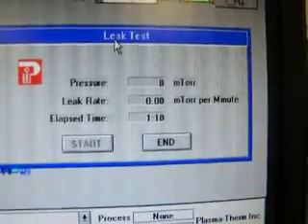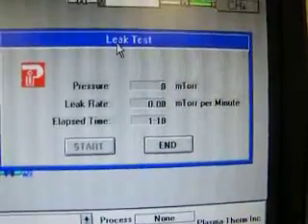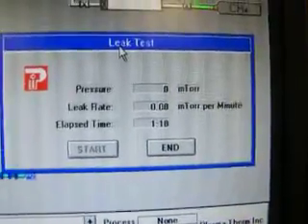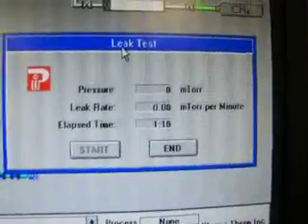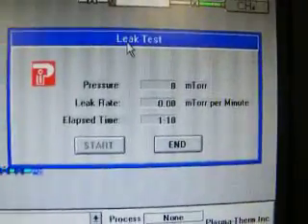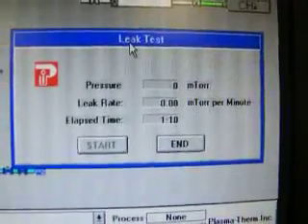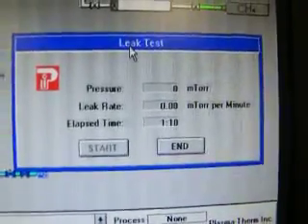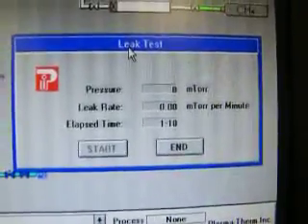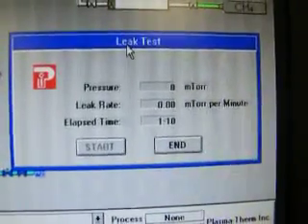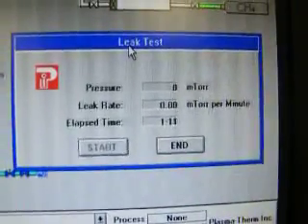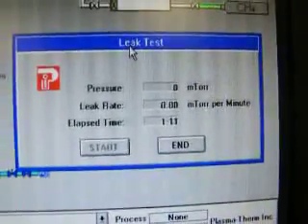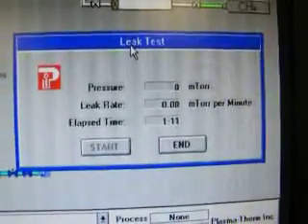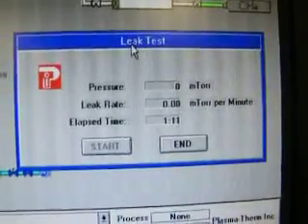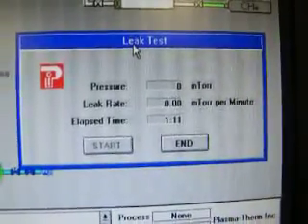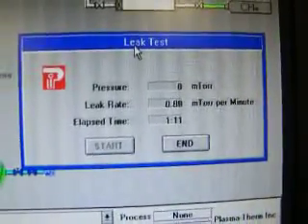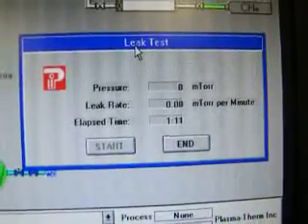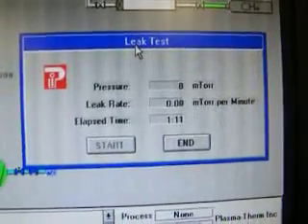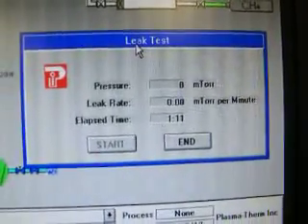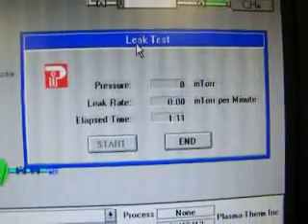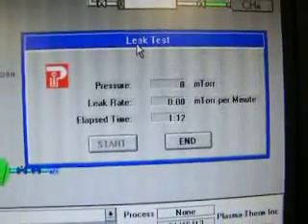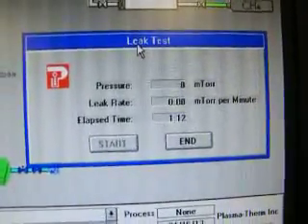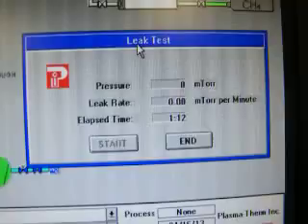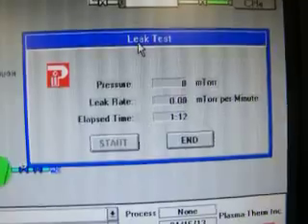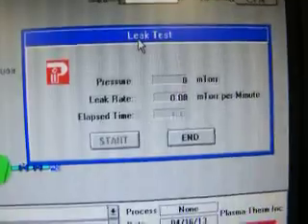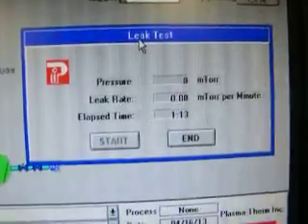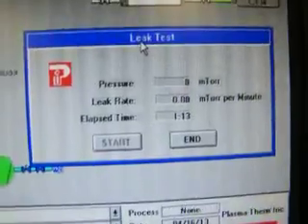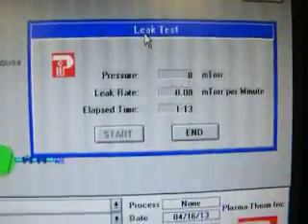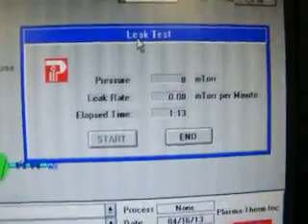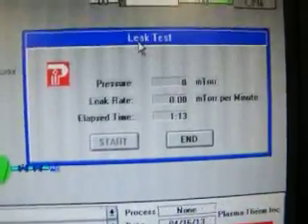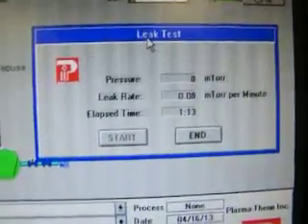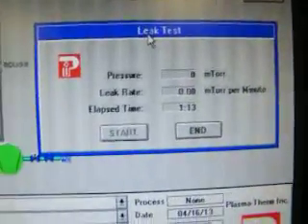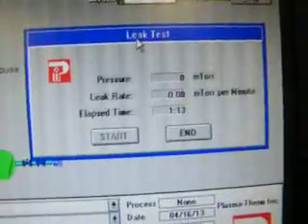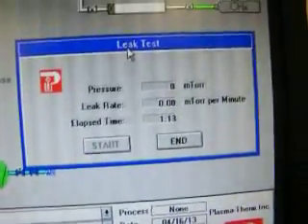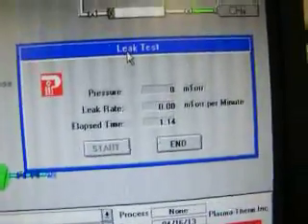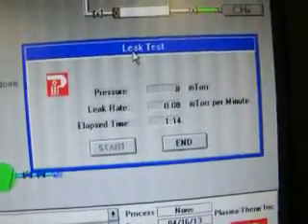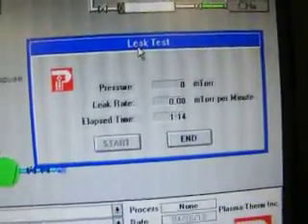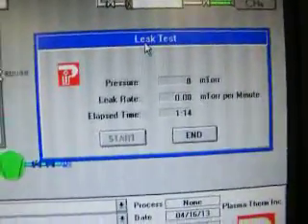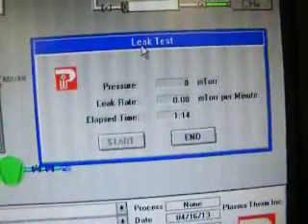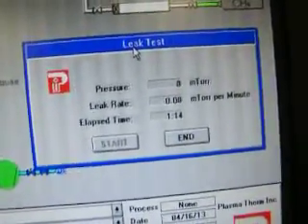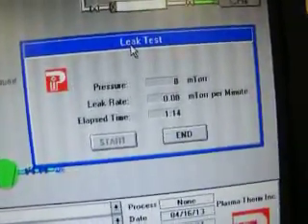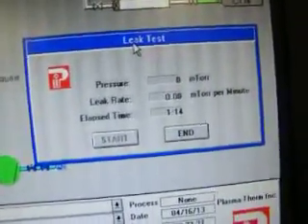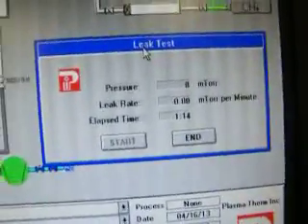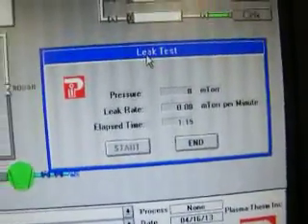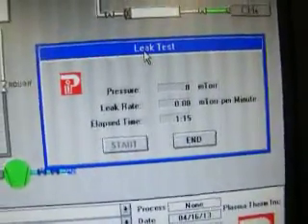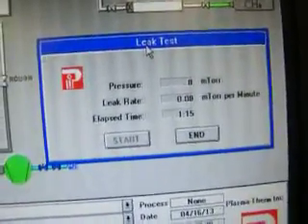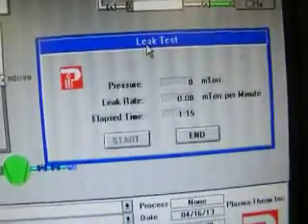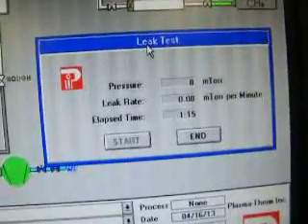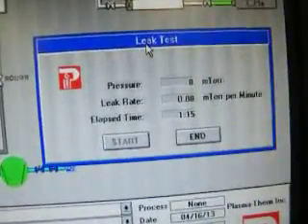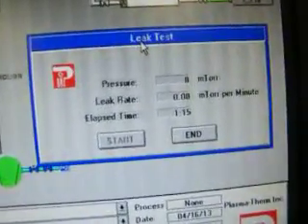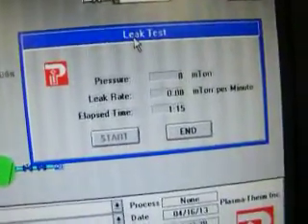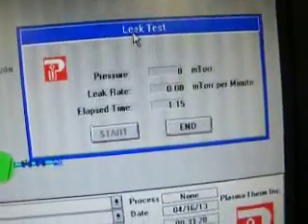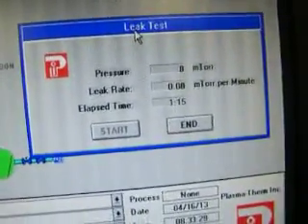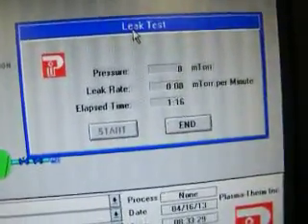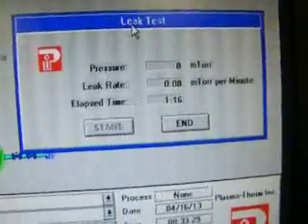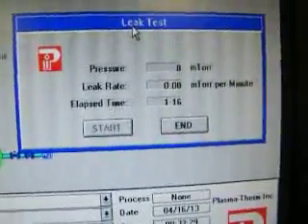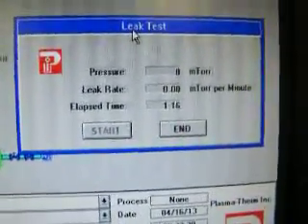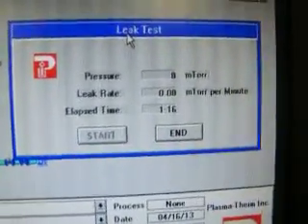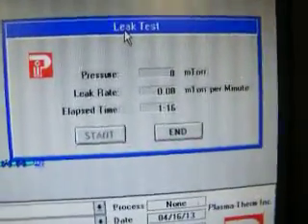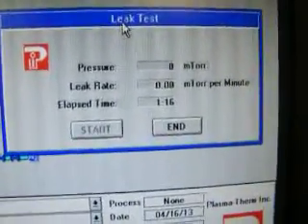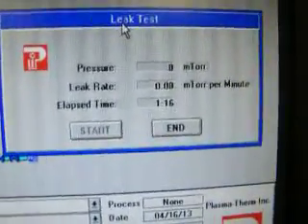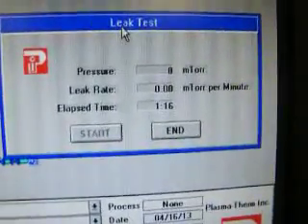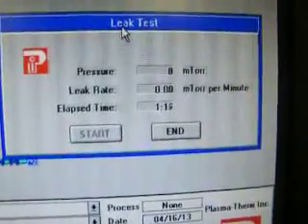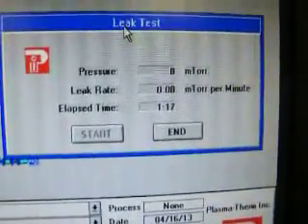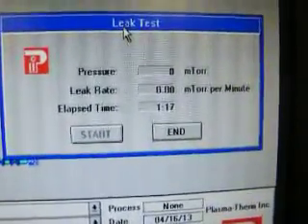Did a 10-minute leak check on it a little while ago. It was 0.33 millitorr per minute leak-up rate after 10 minutes.